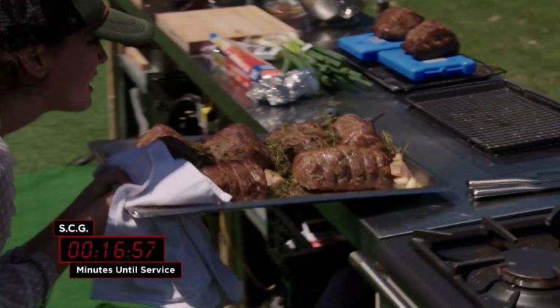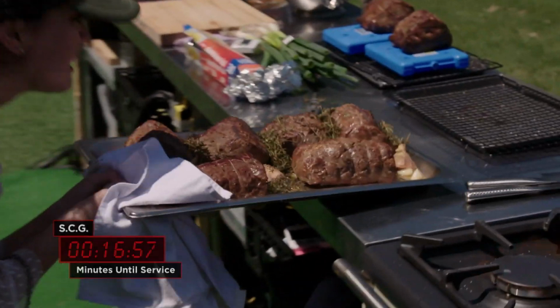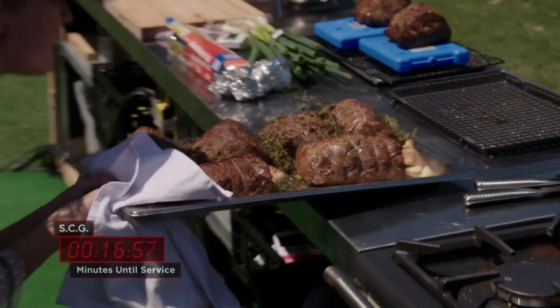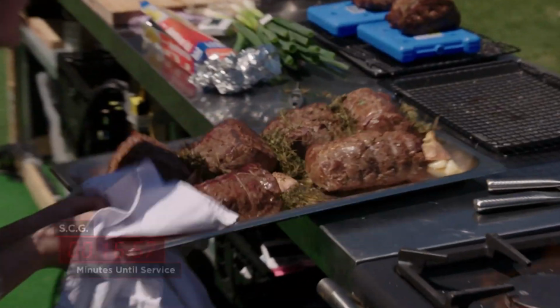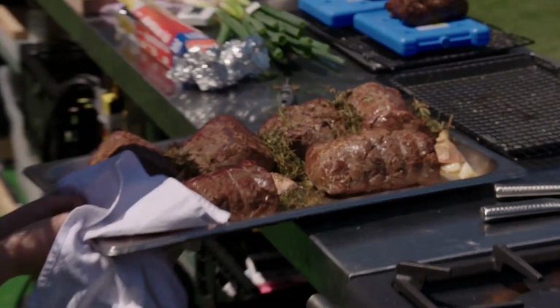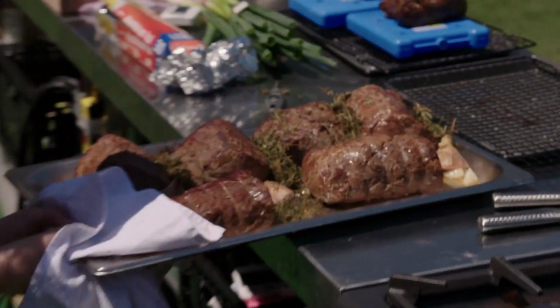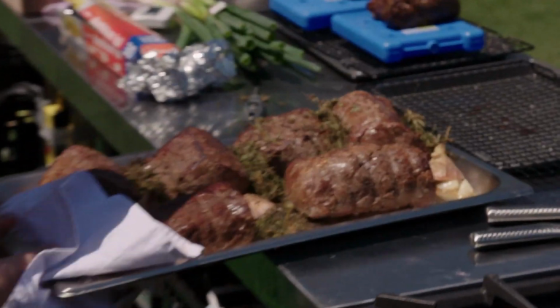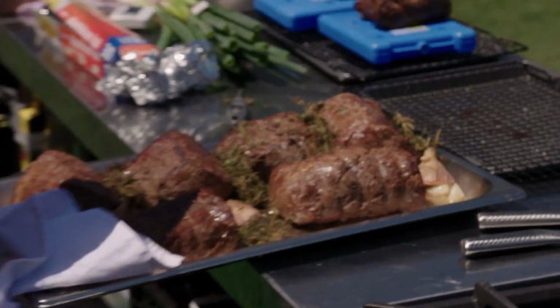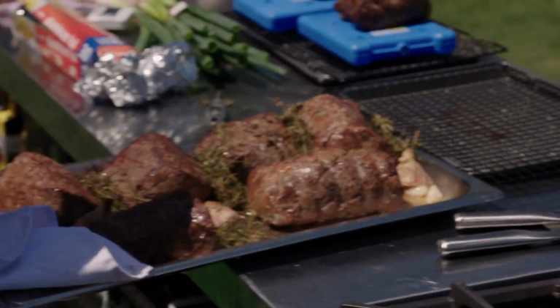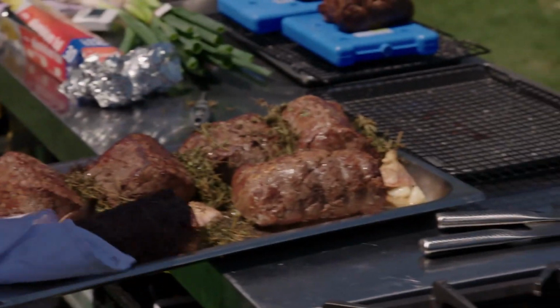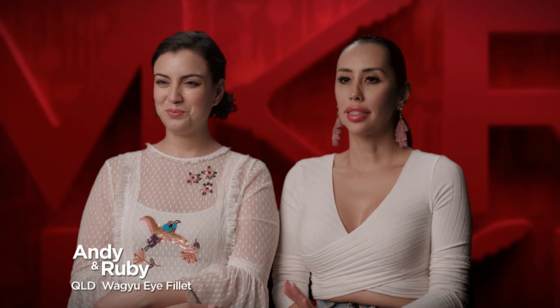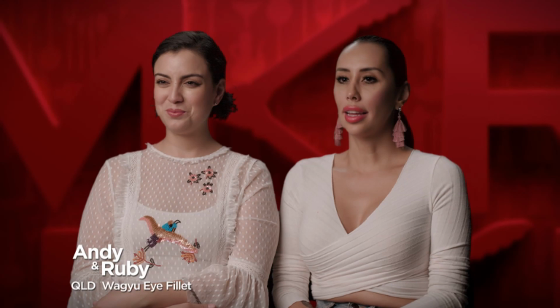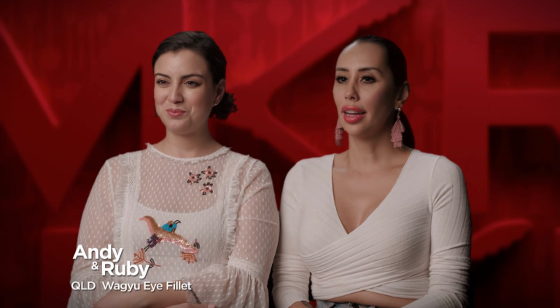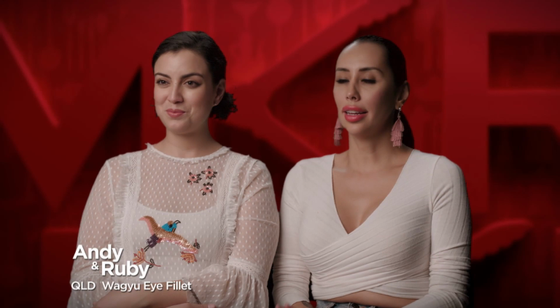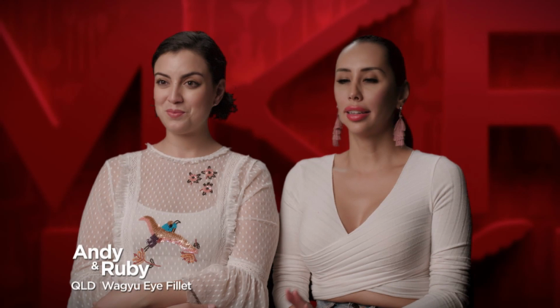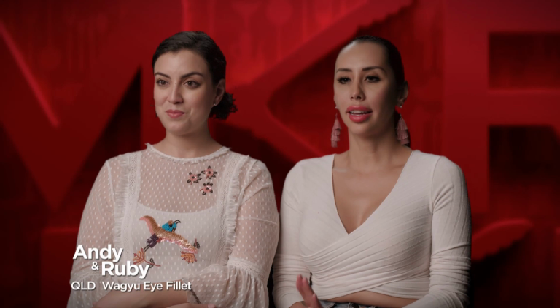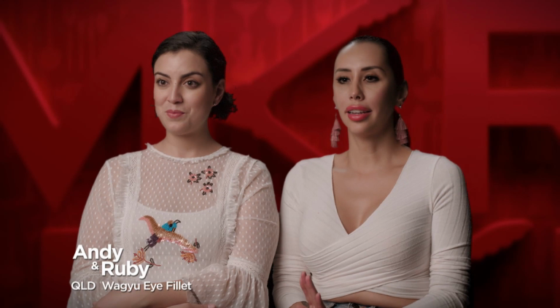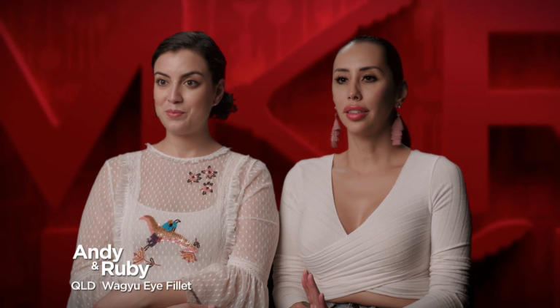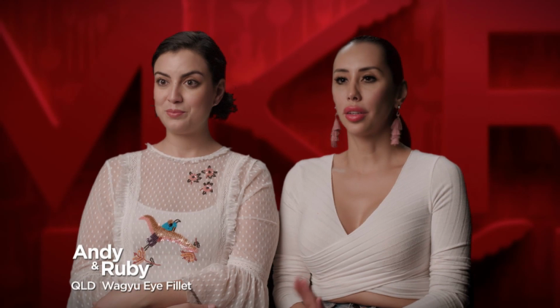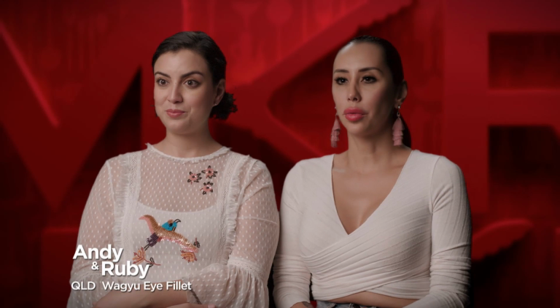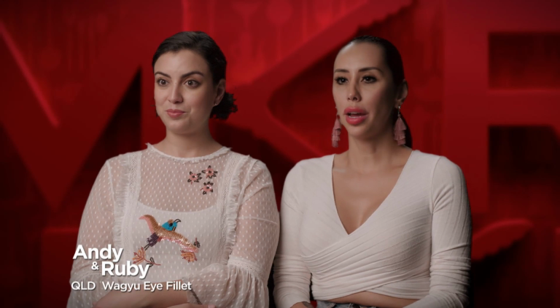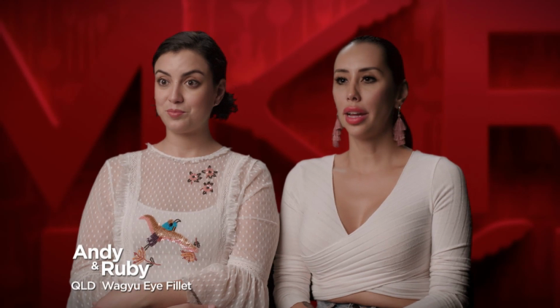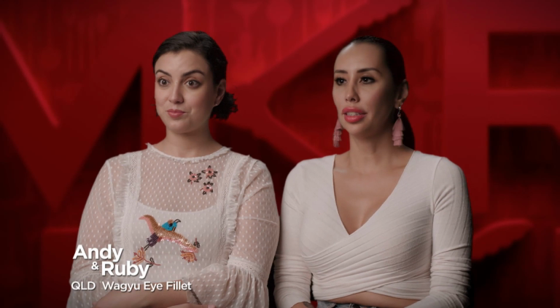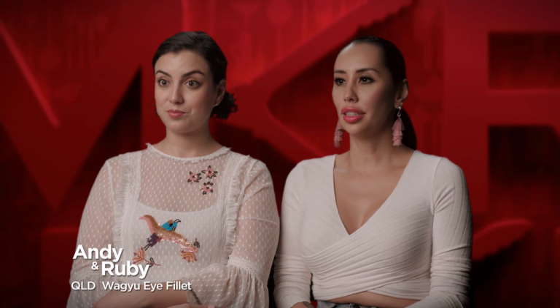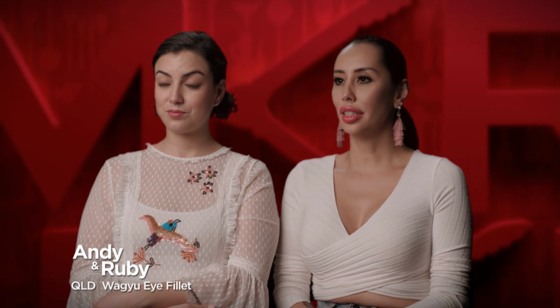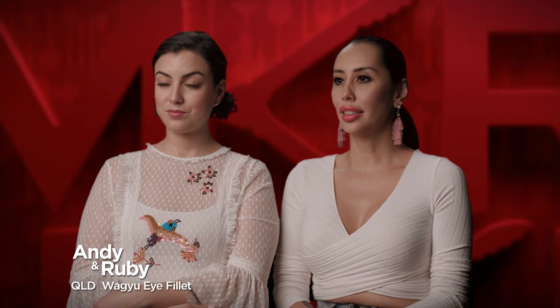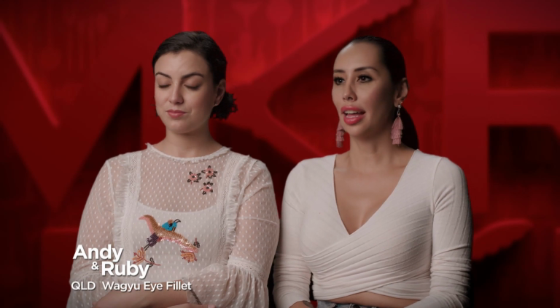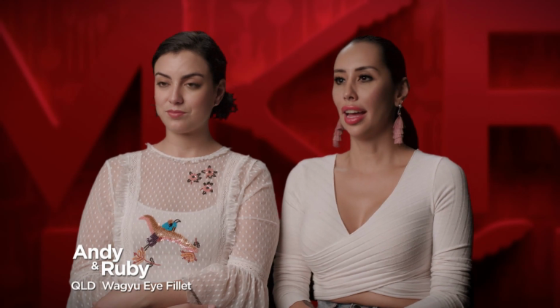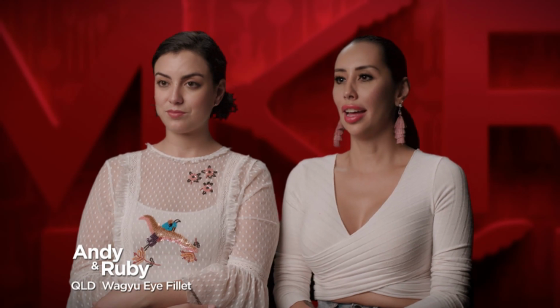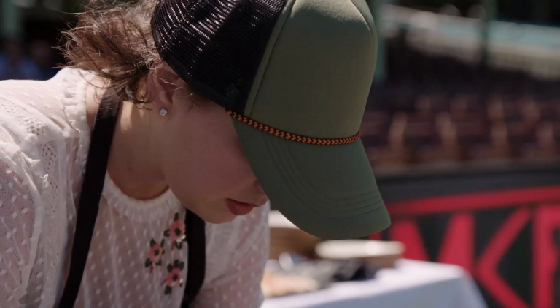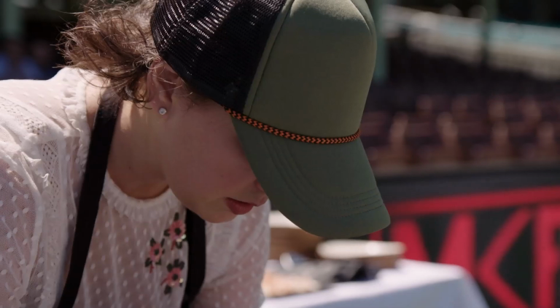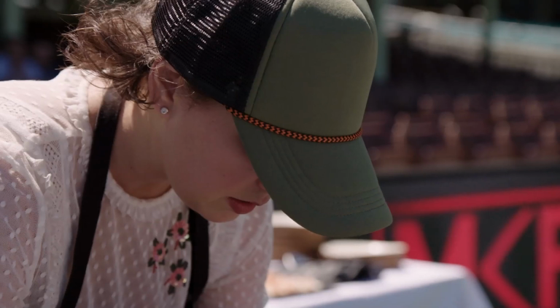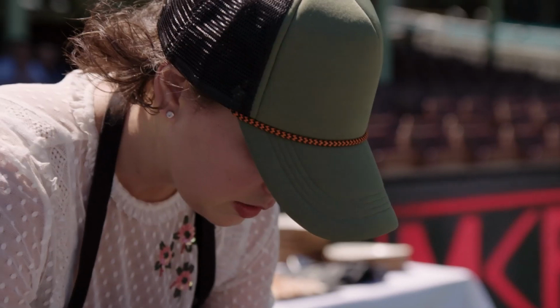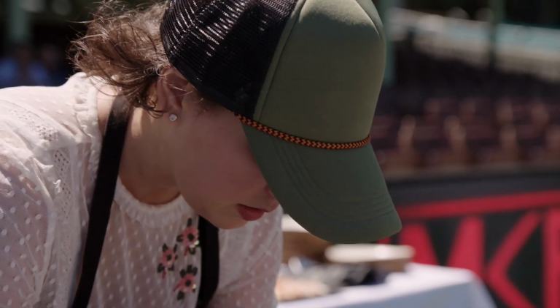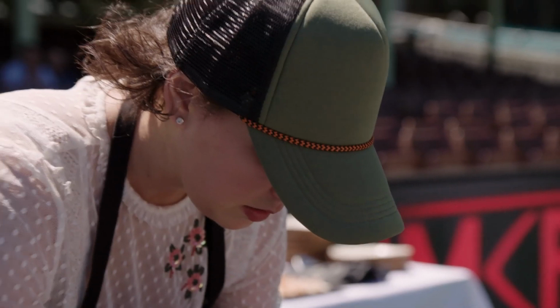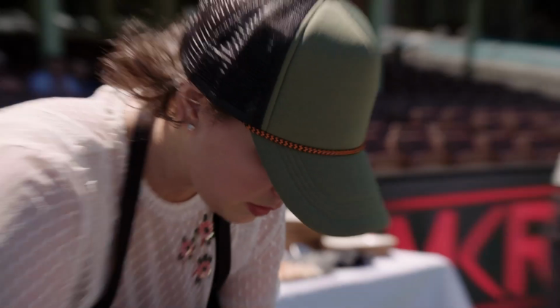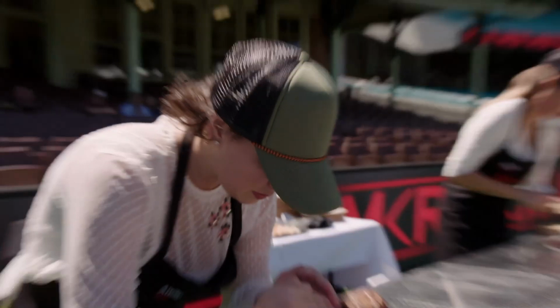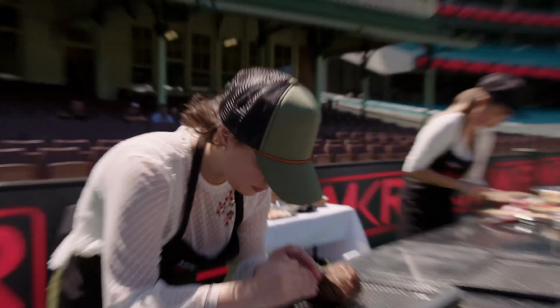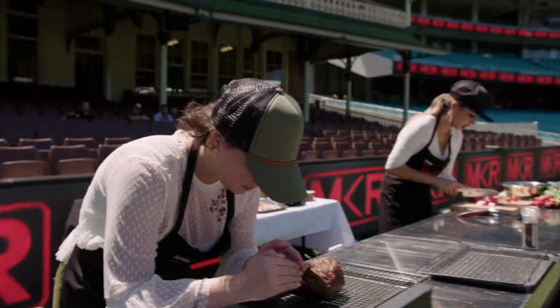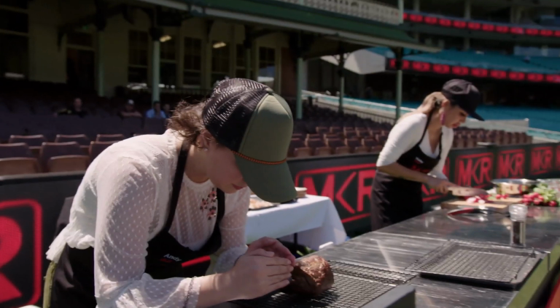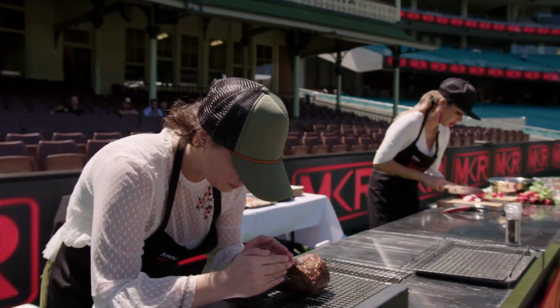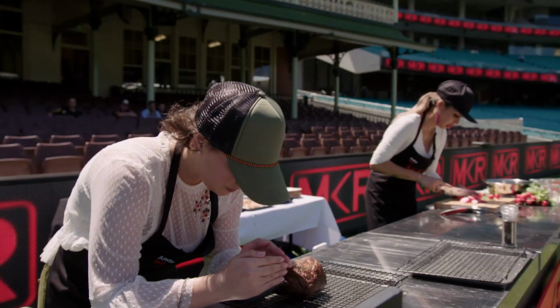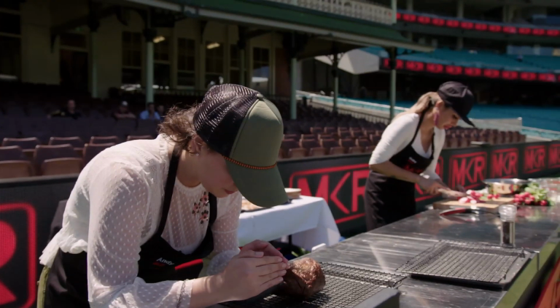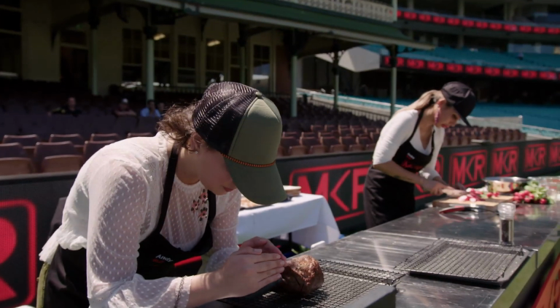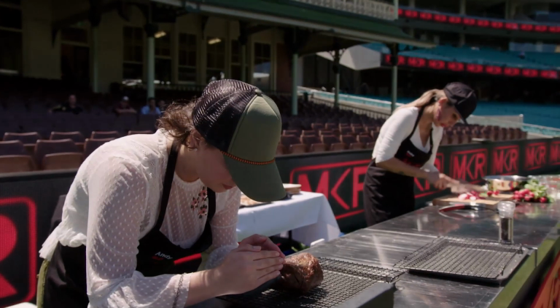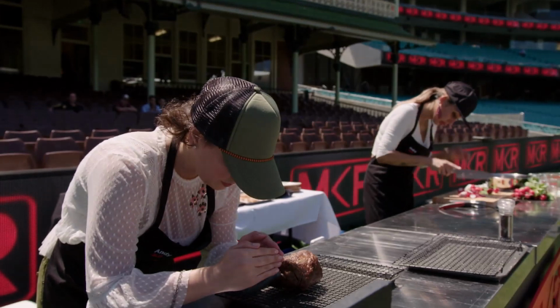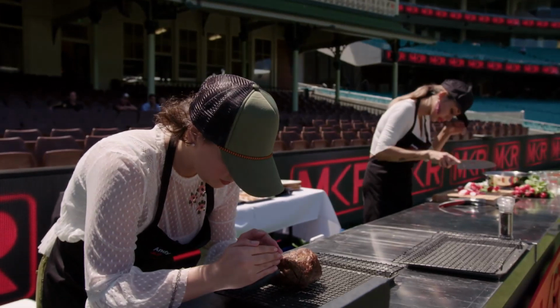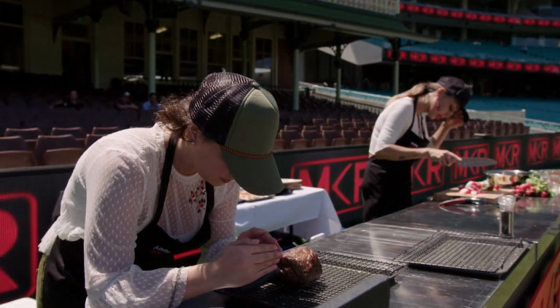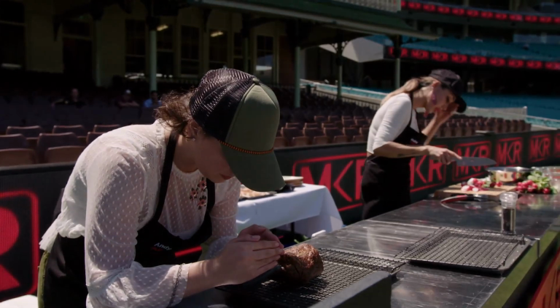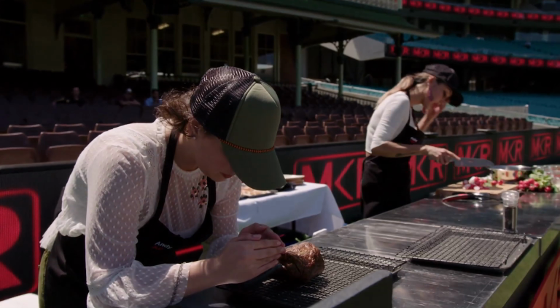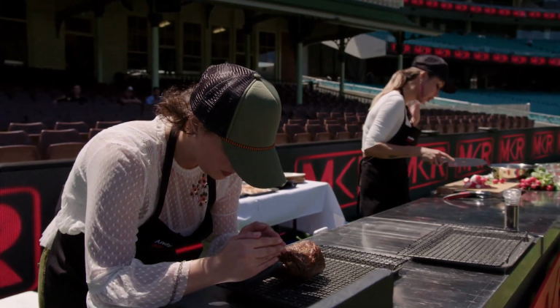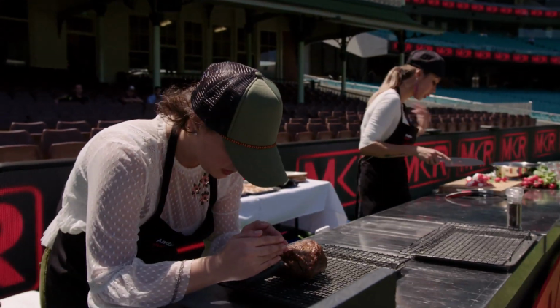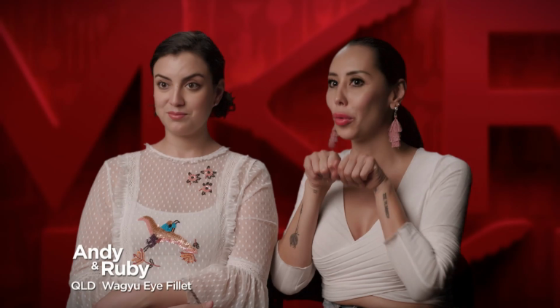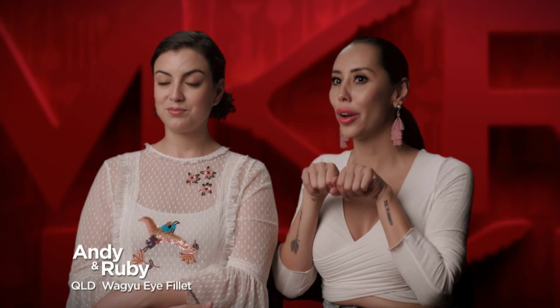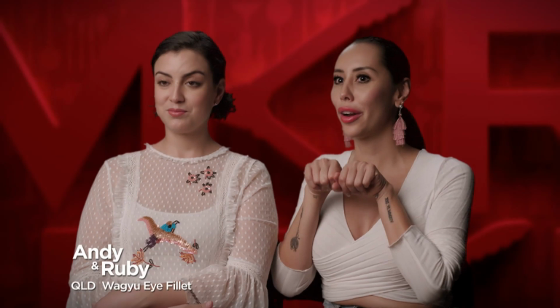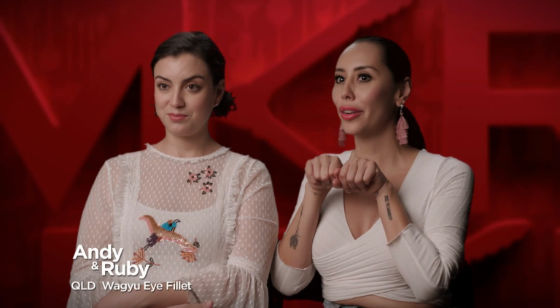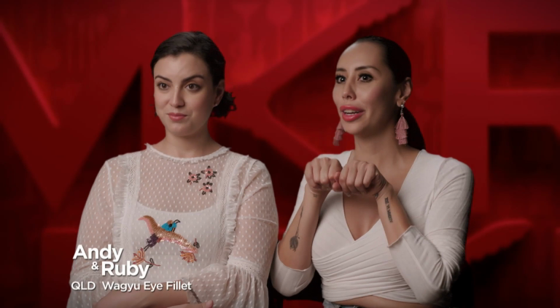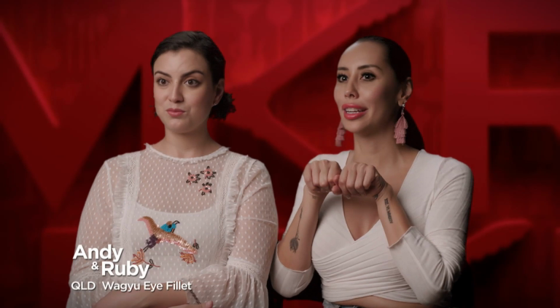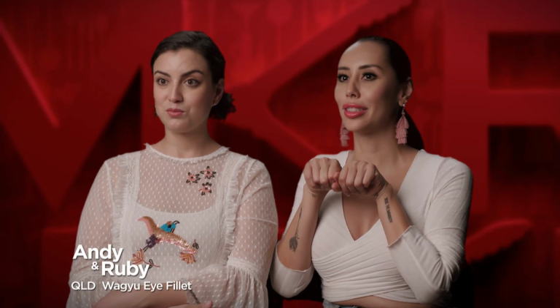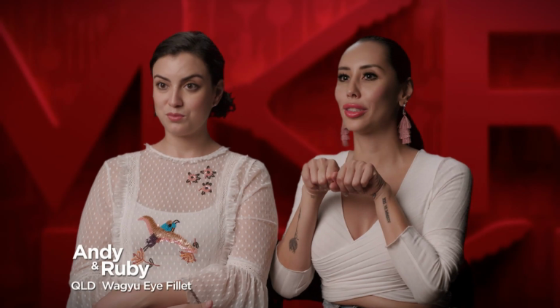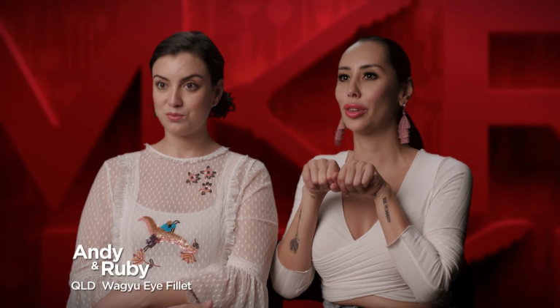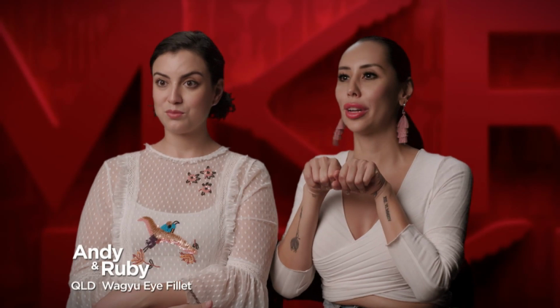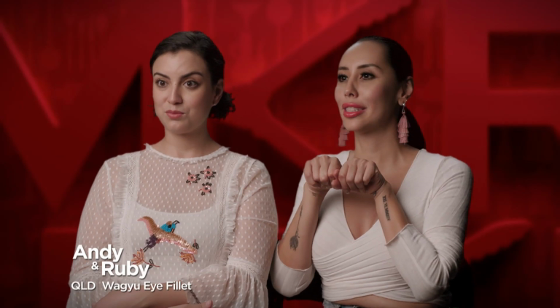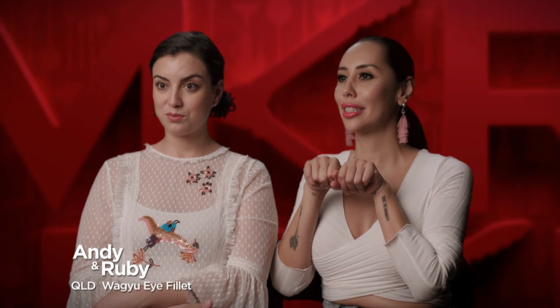I'm working on the salad, cutting the radishes, and I'm checking the temperature, worried and stressing.